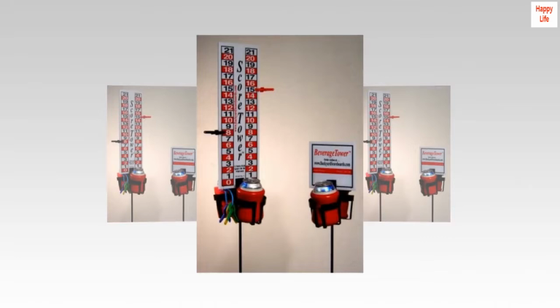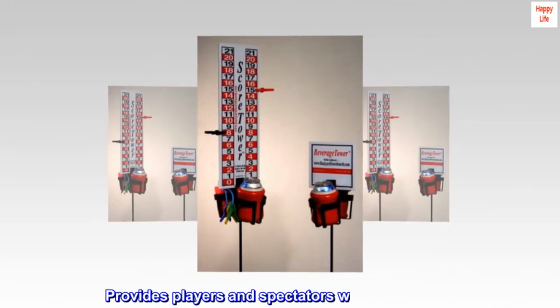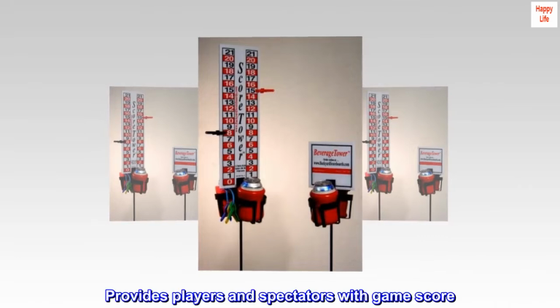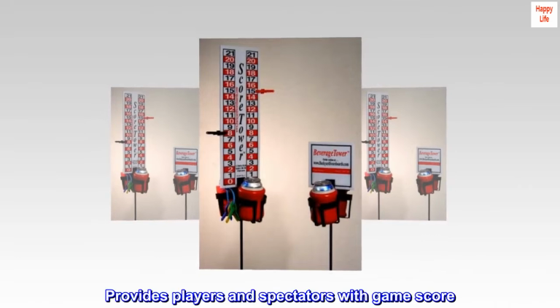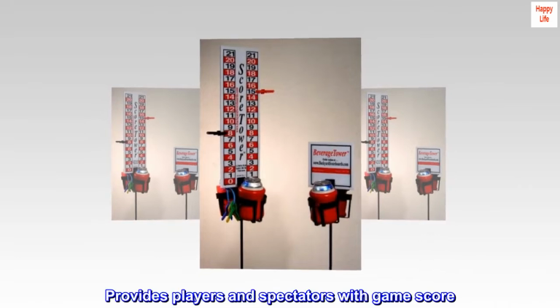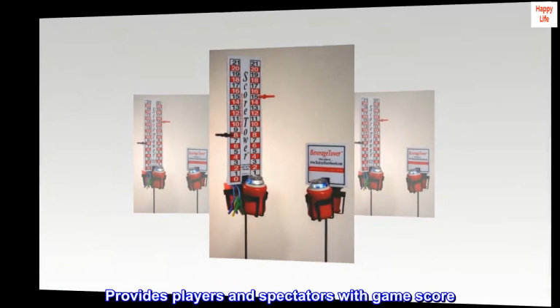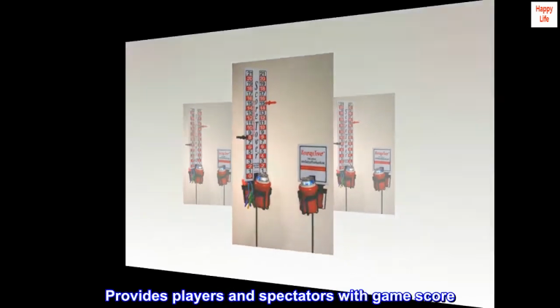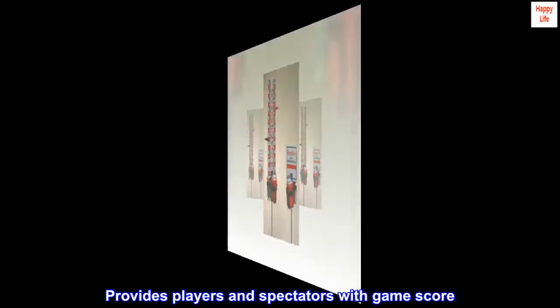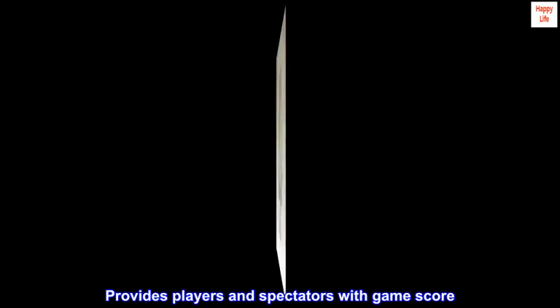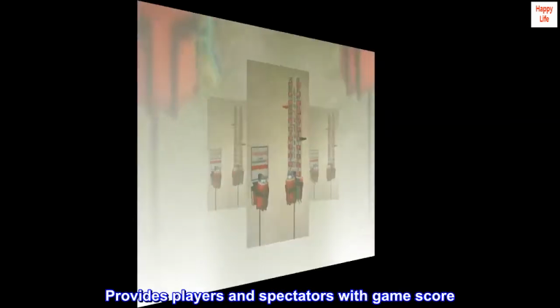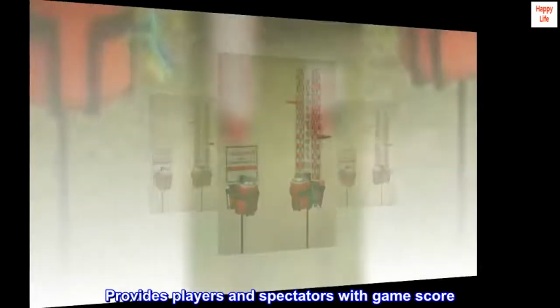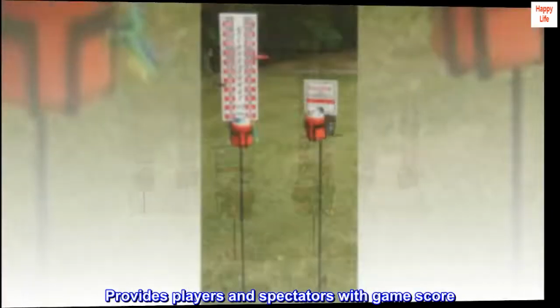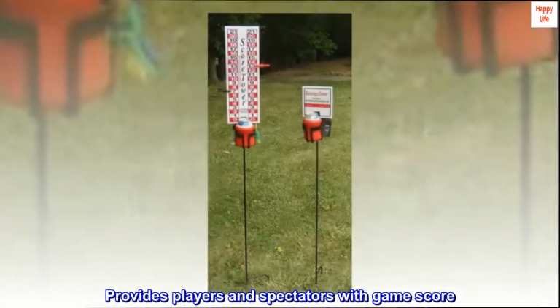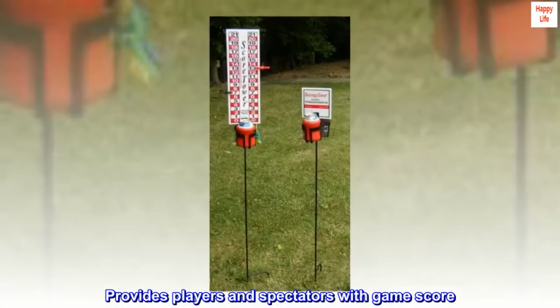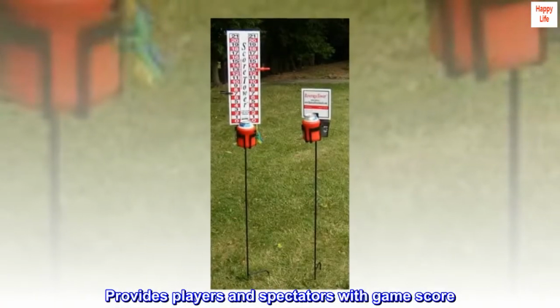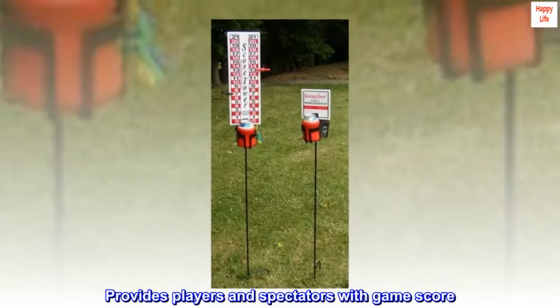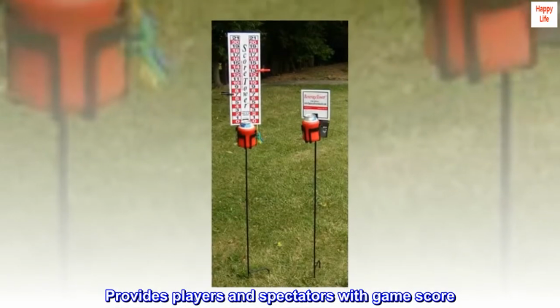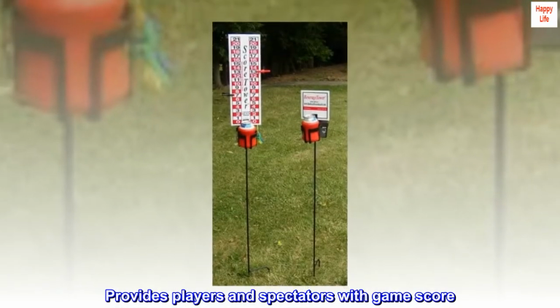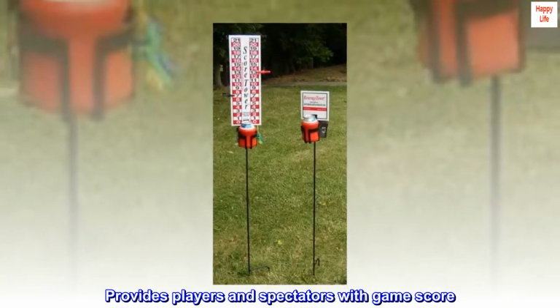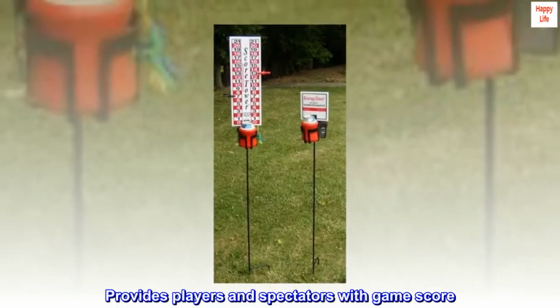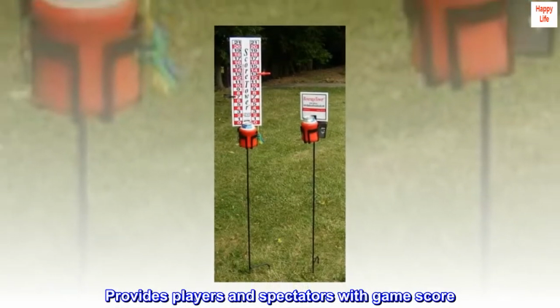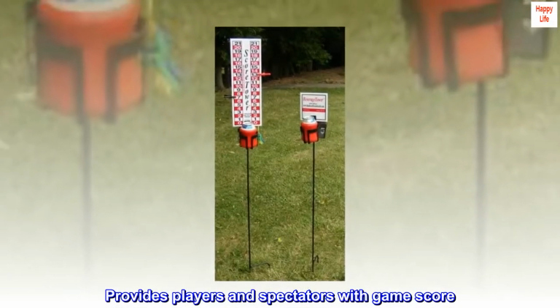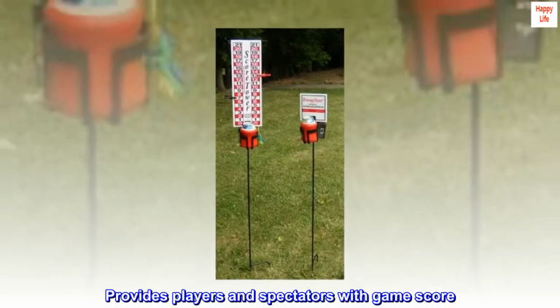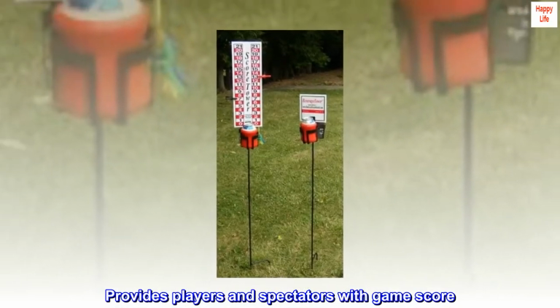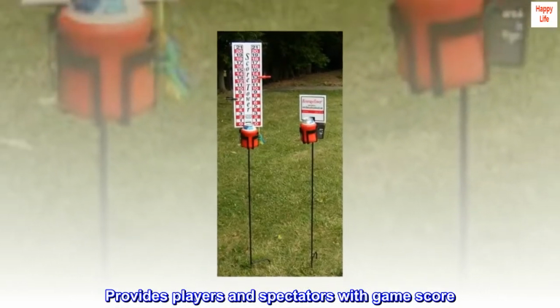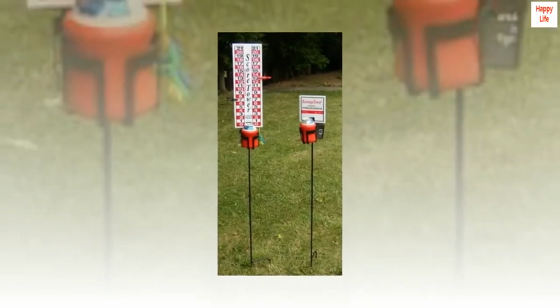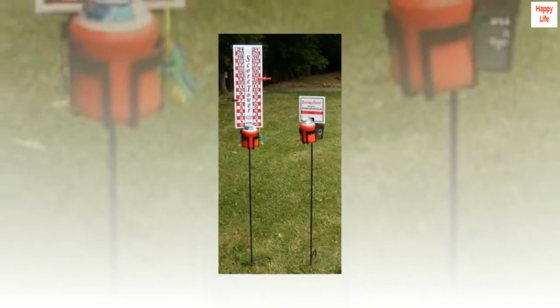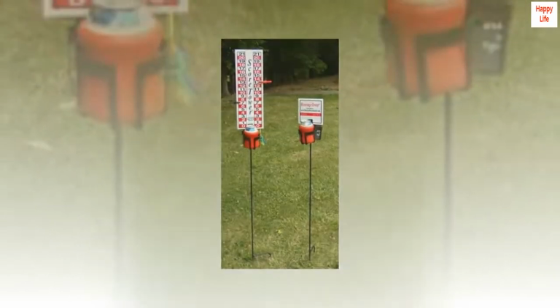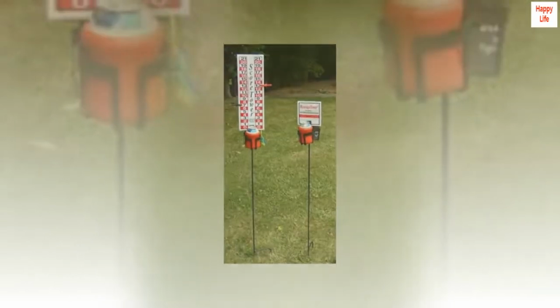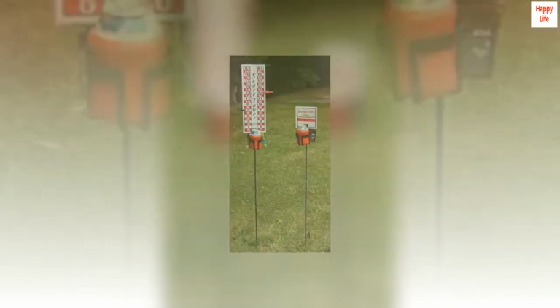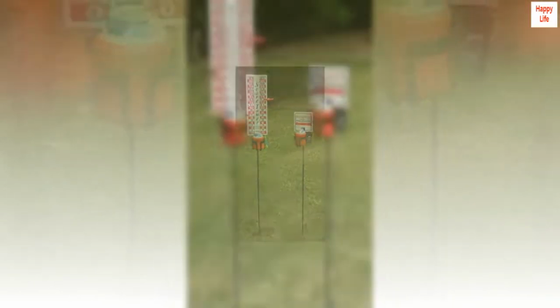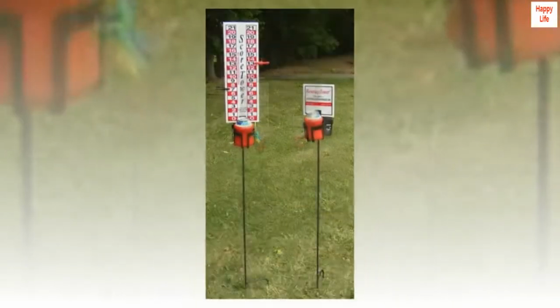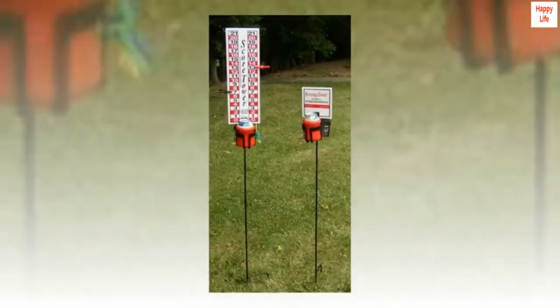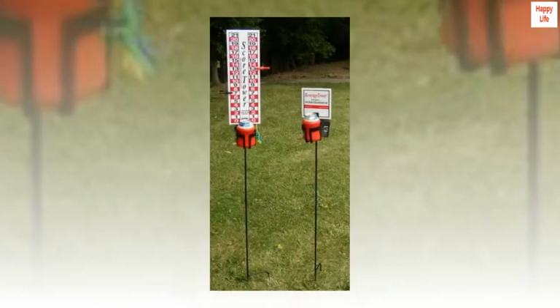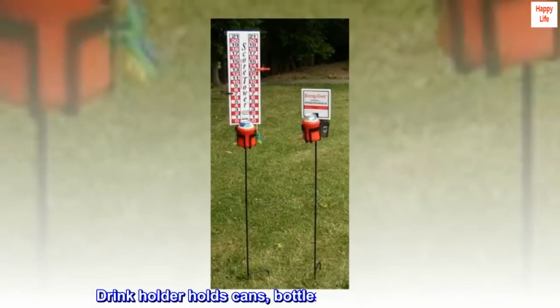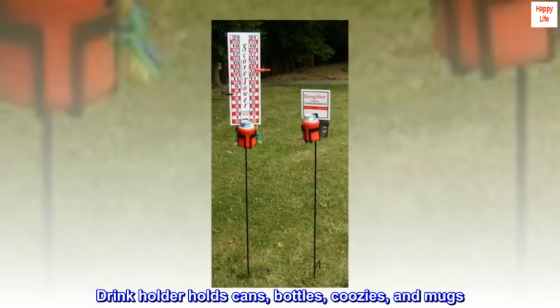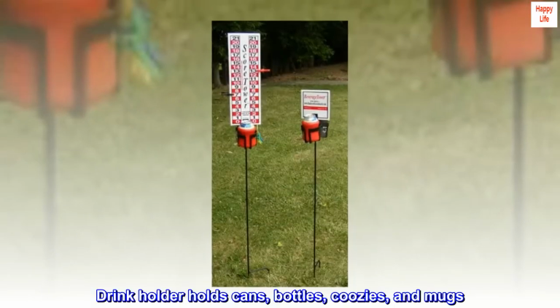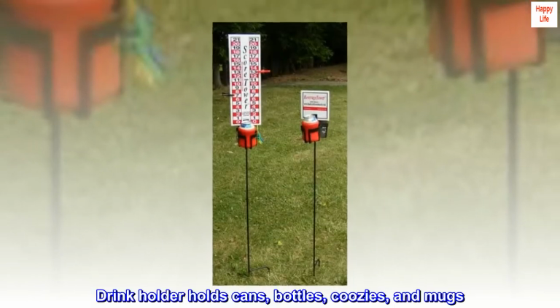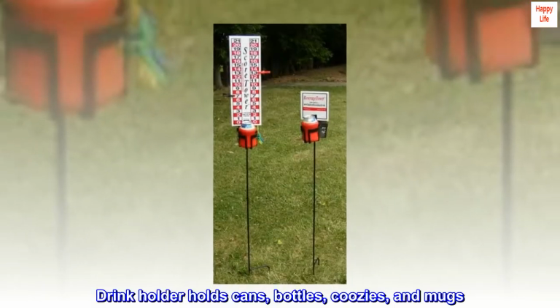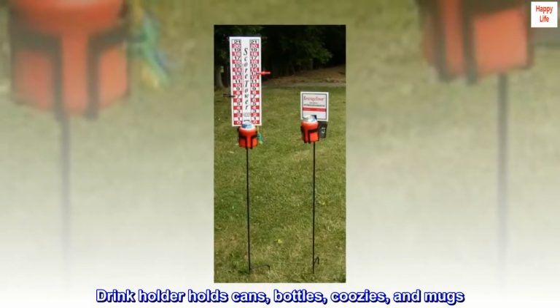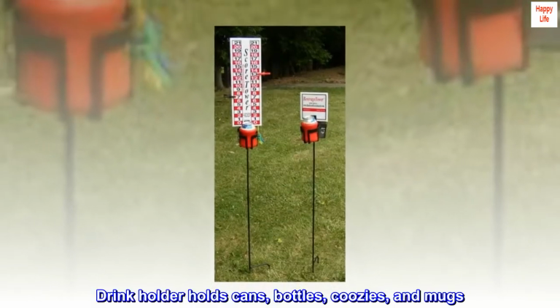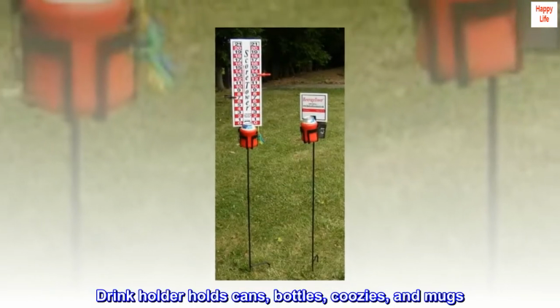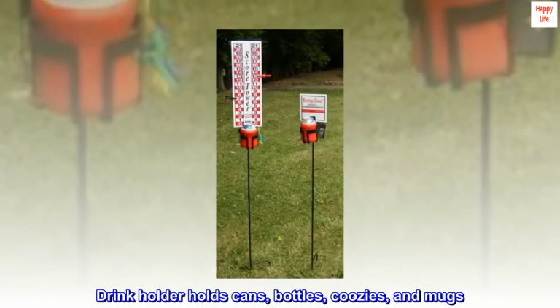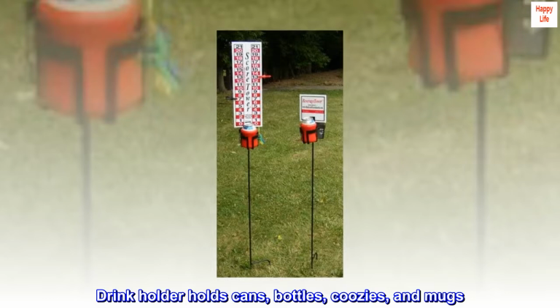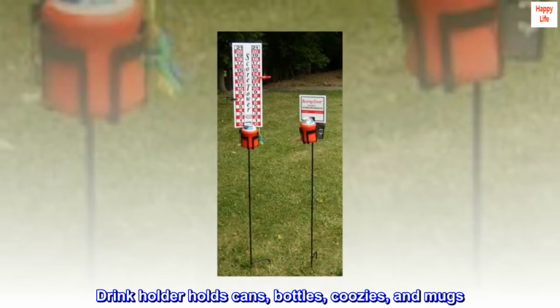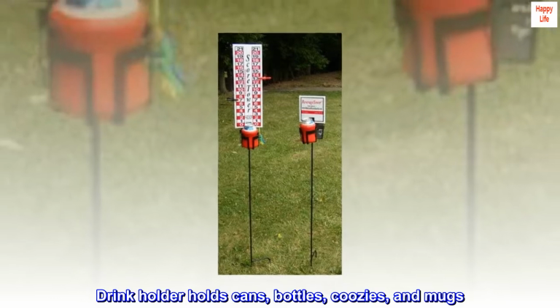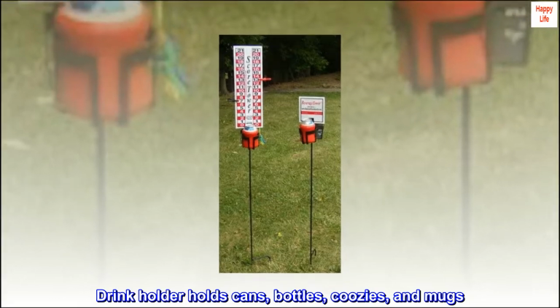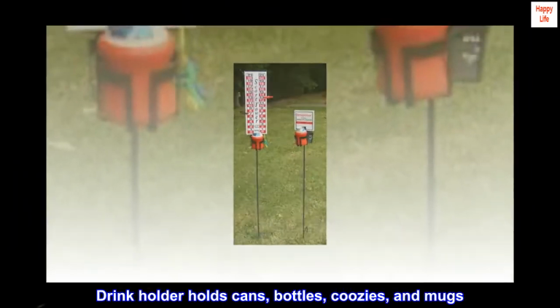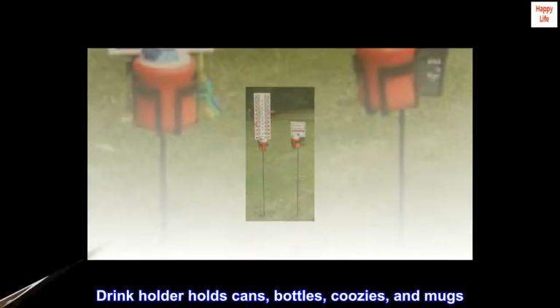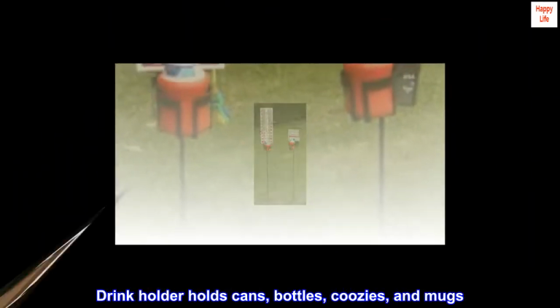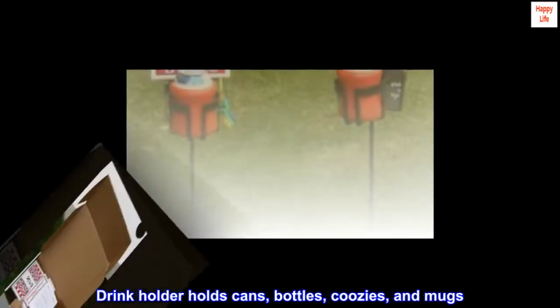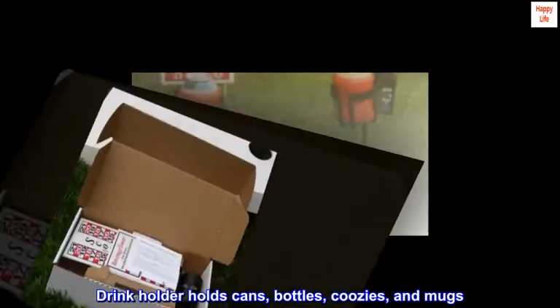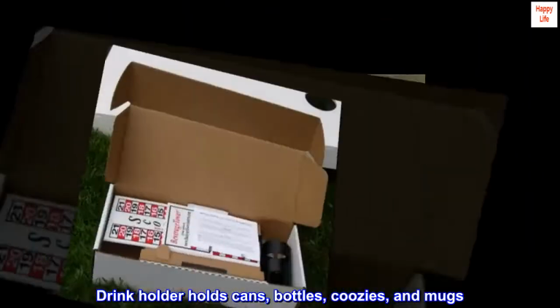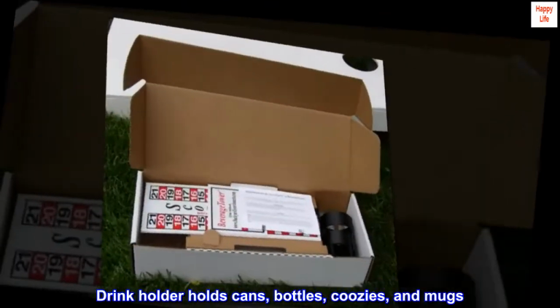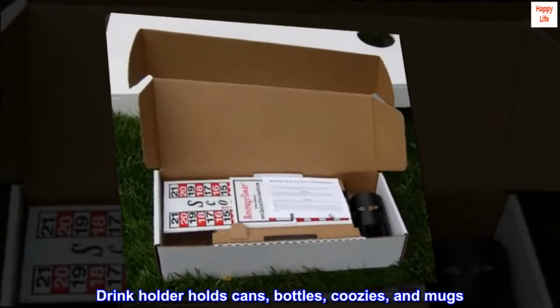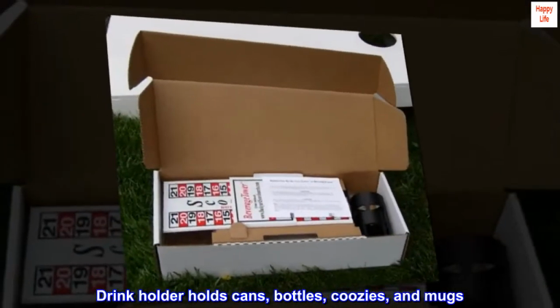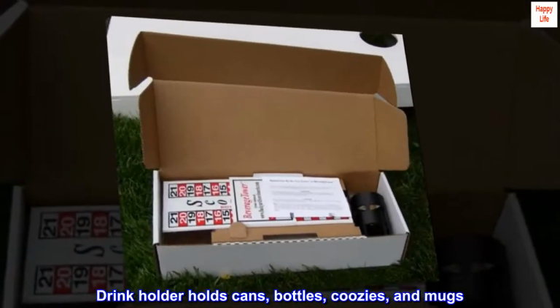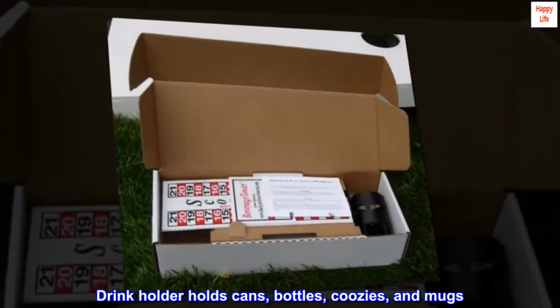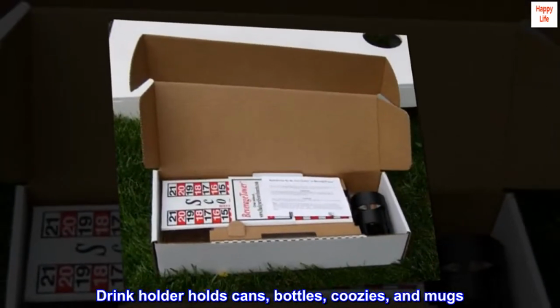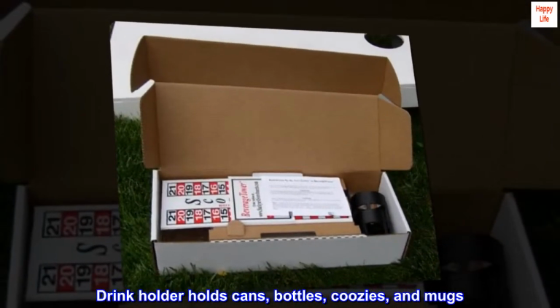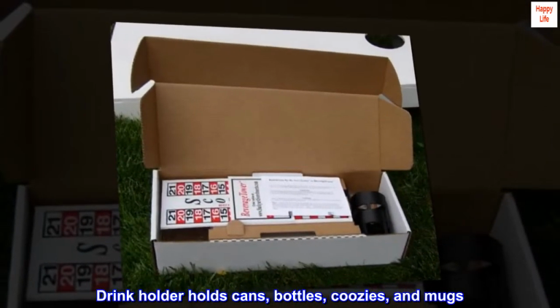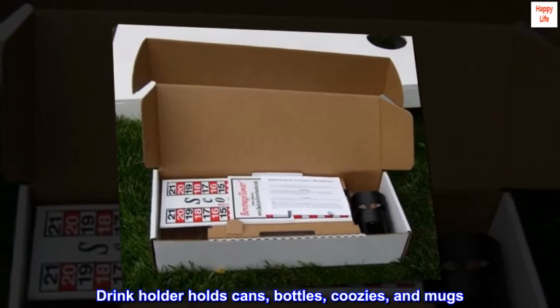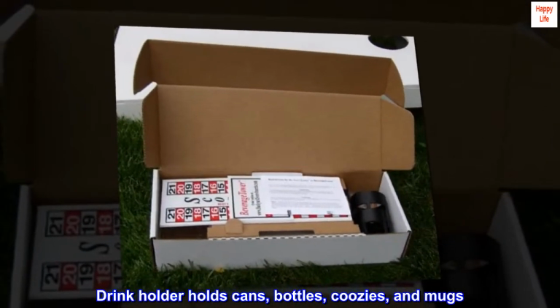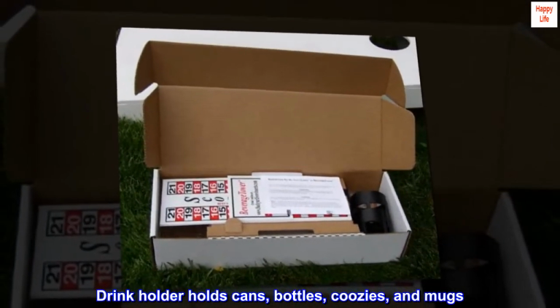Provides players and spectators with game score. The drink holder holds cans, bottles, koozies, and mugs.